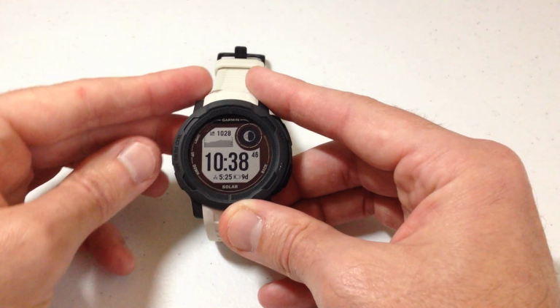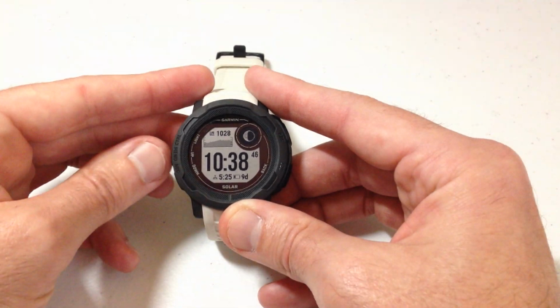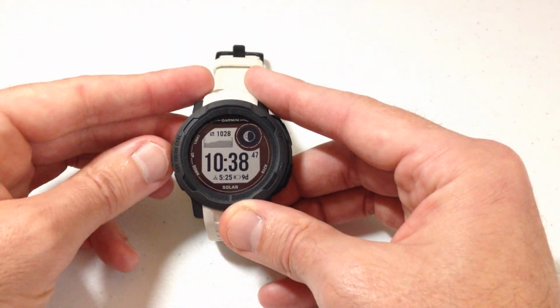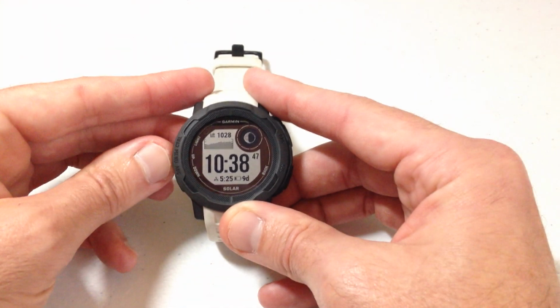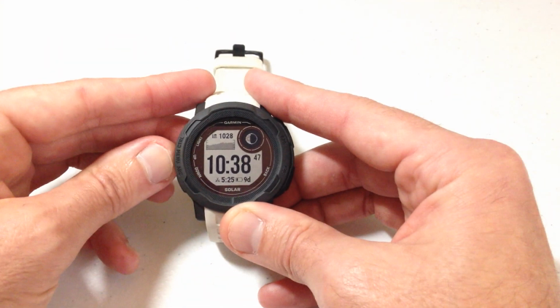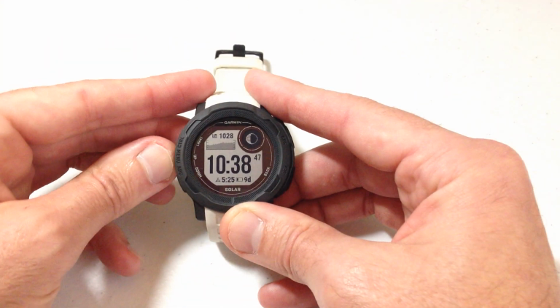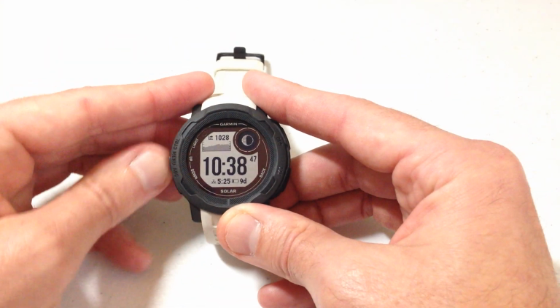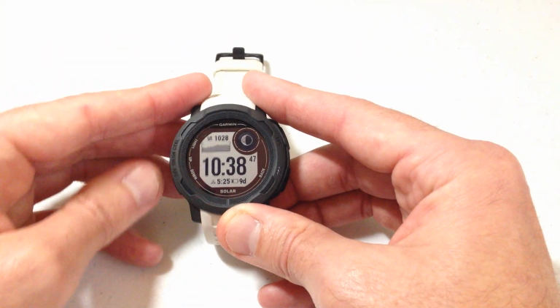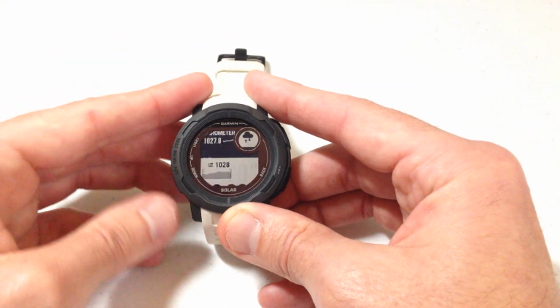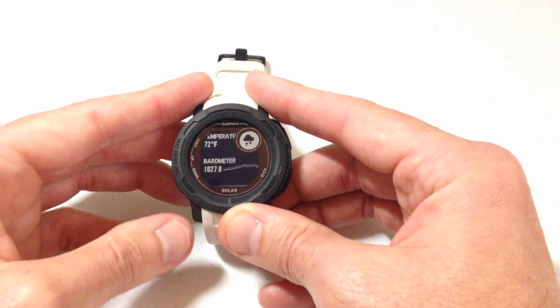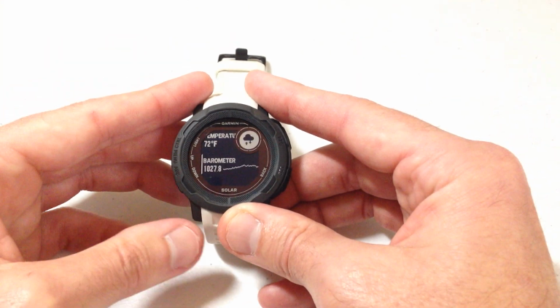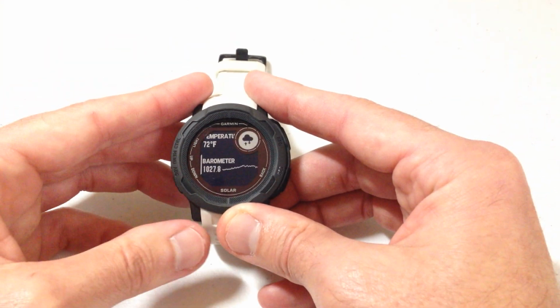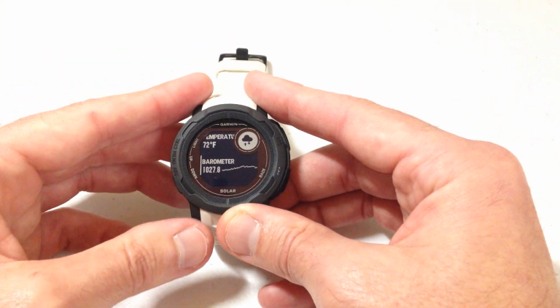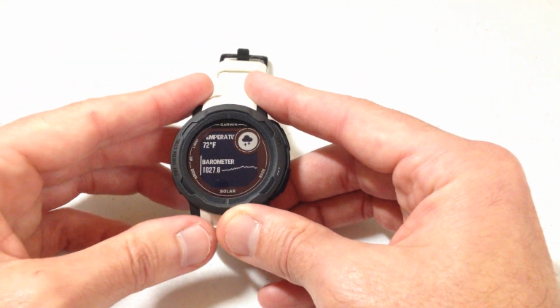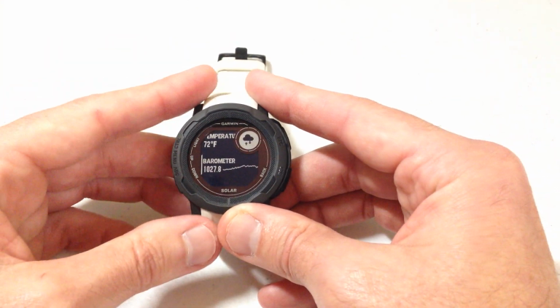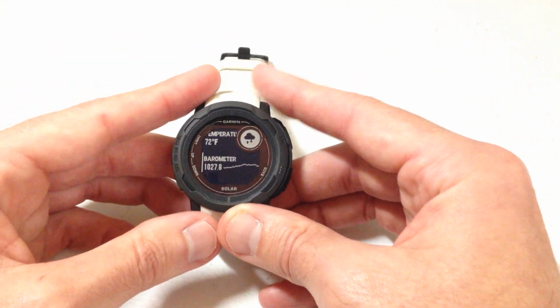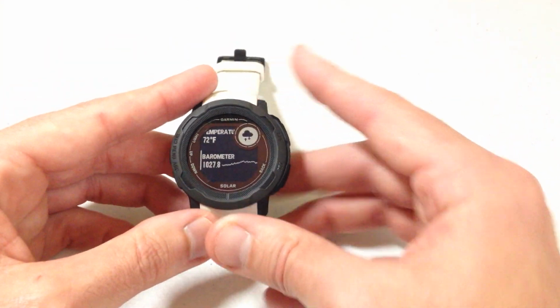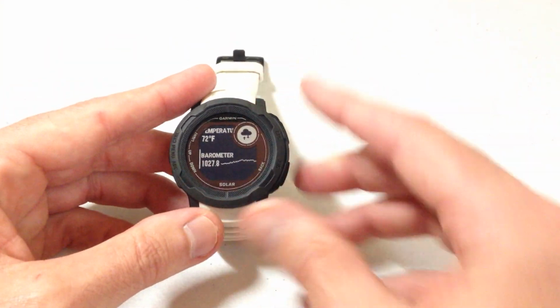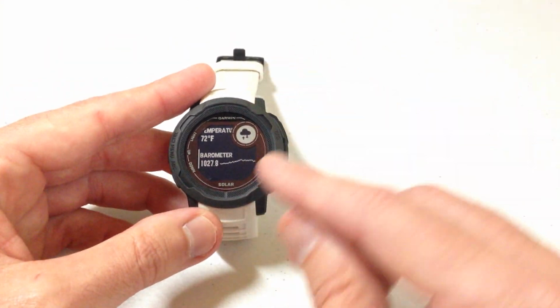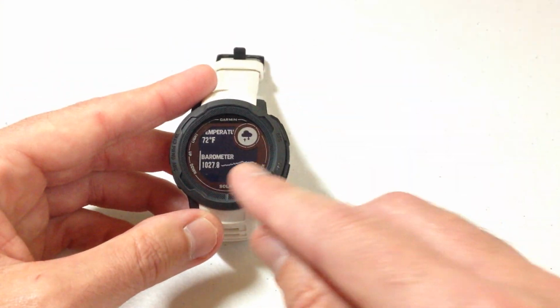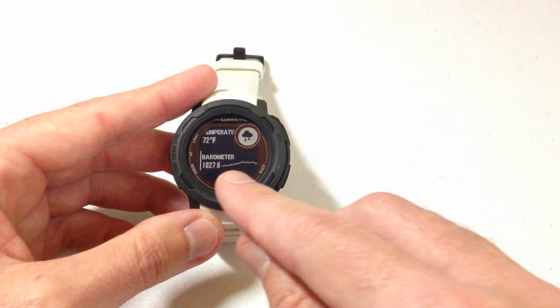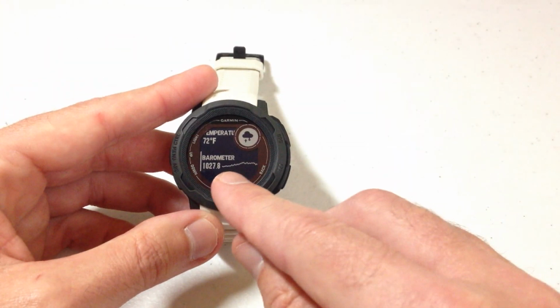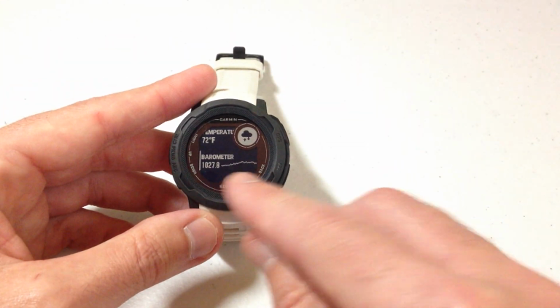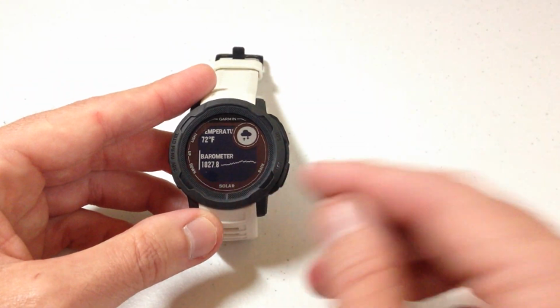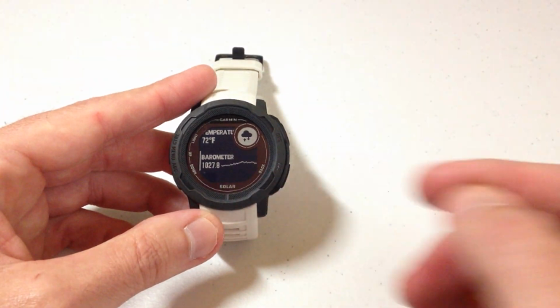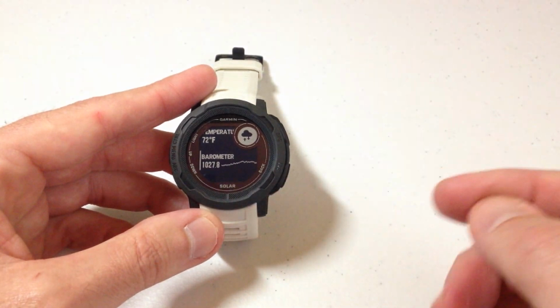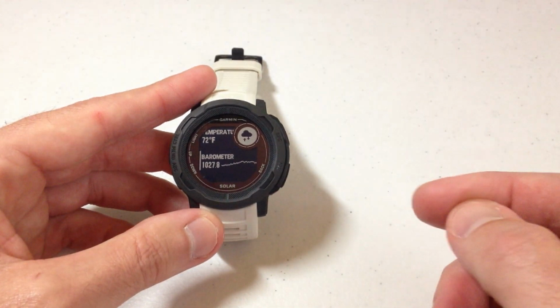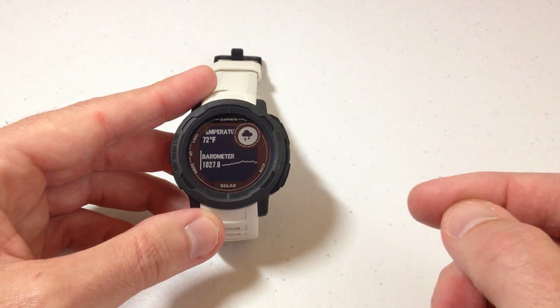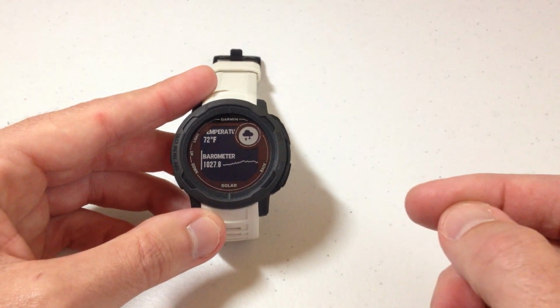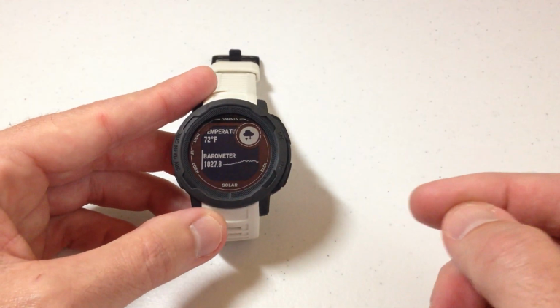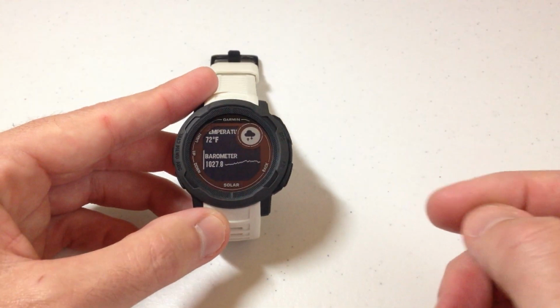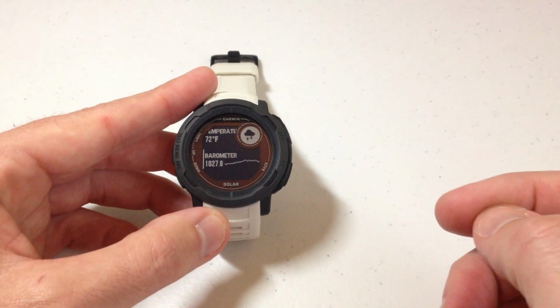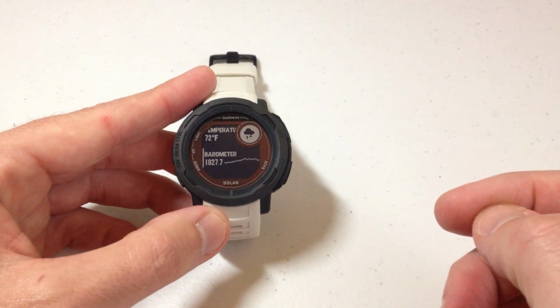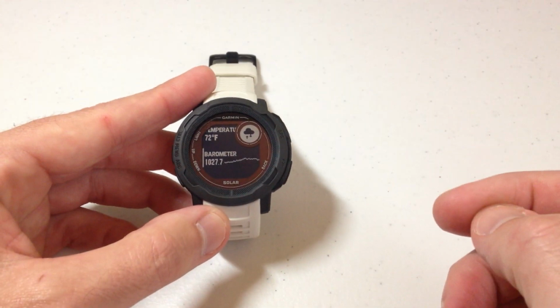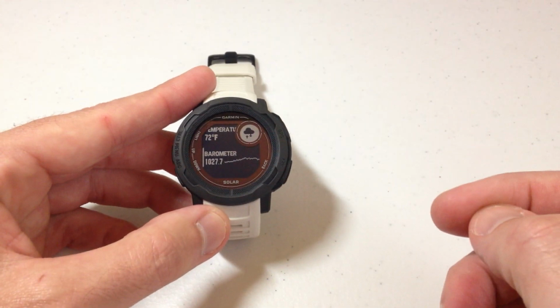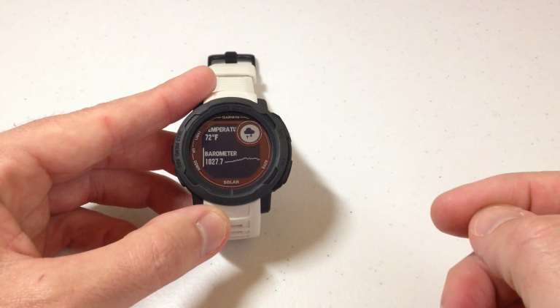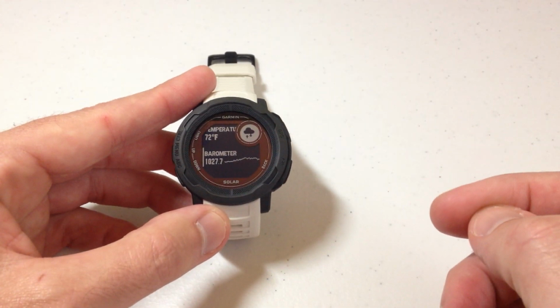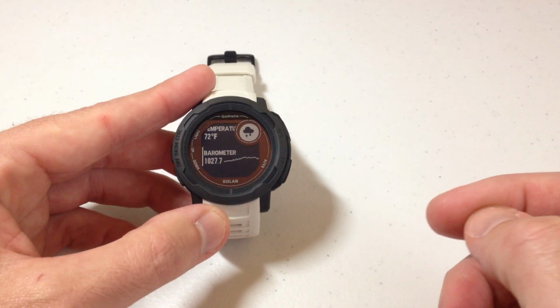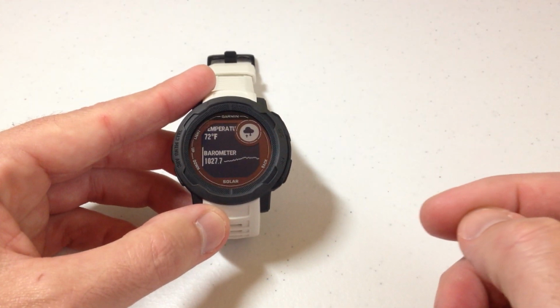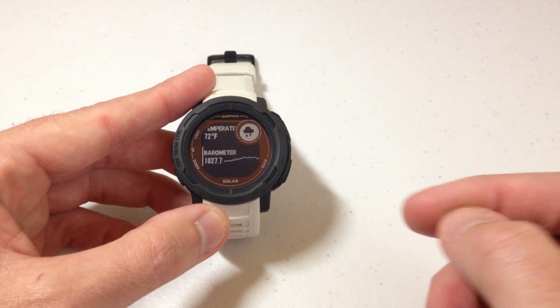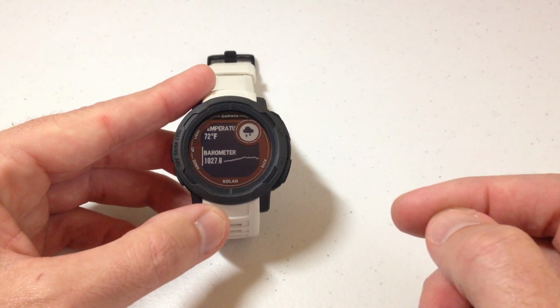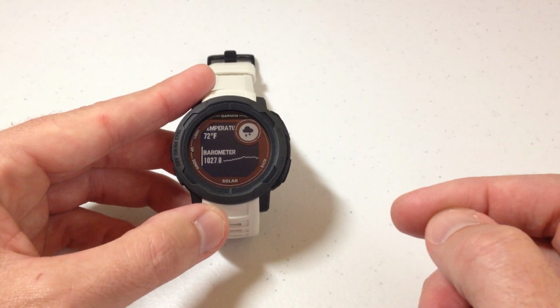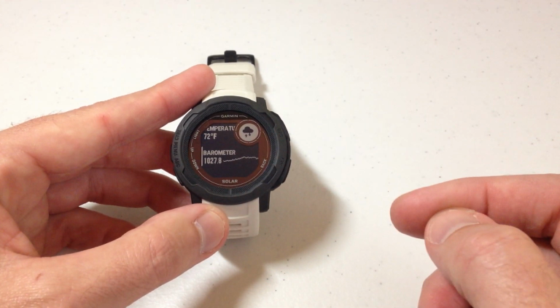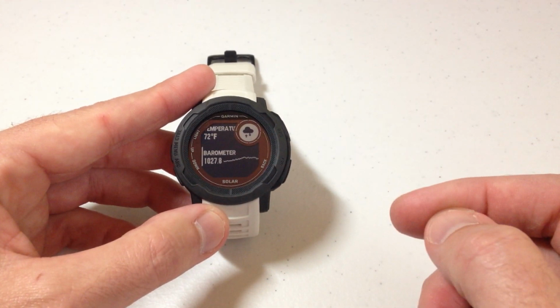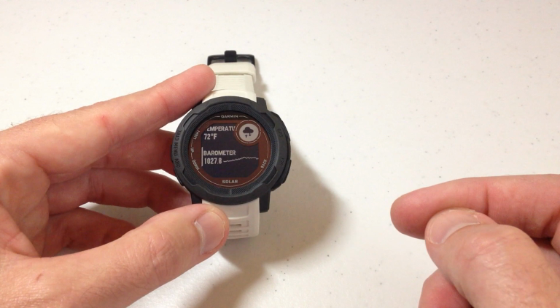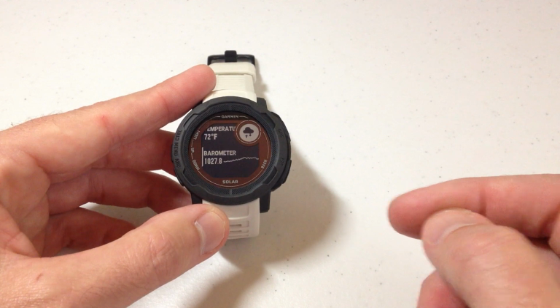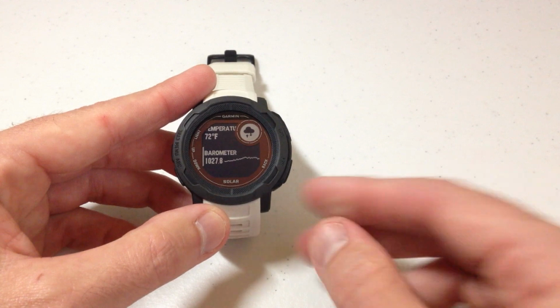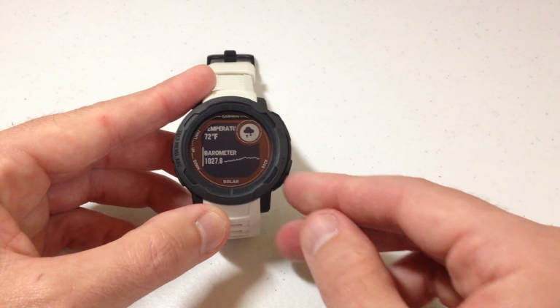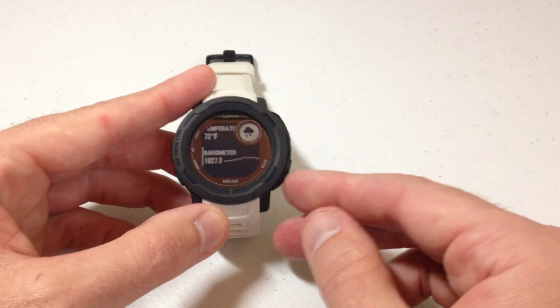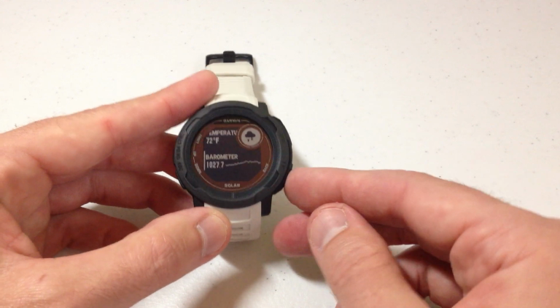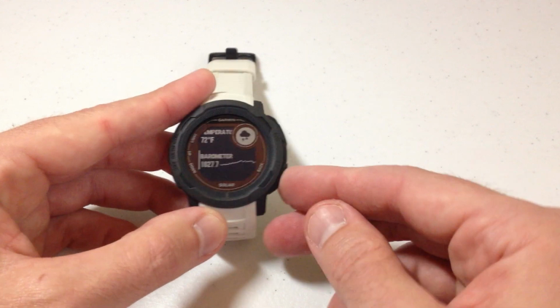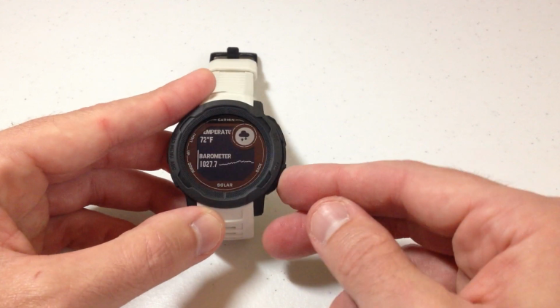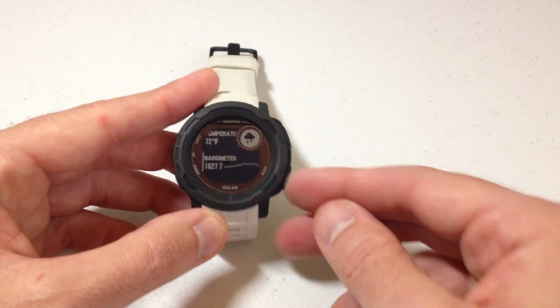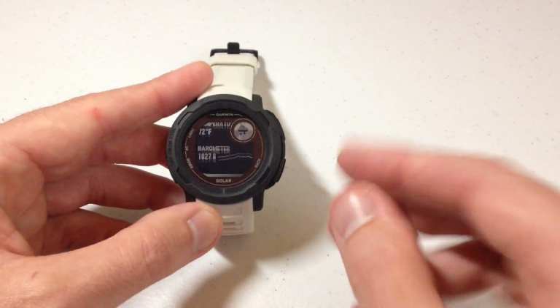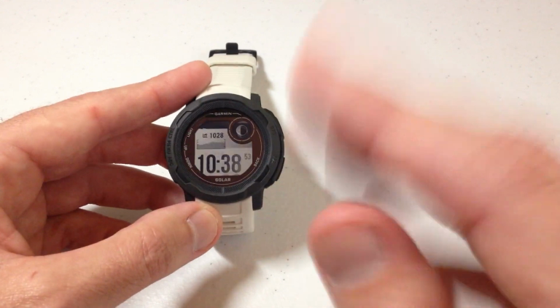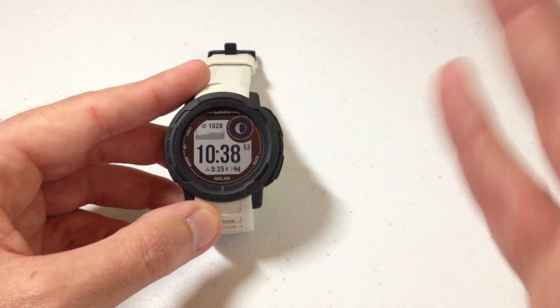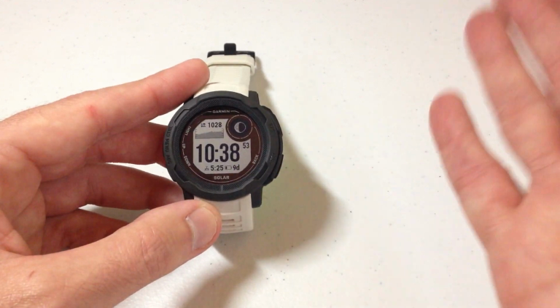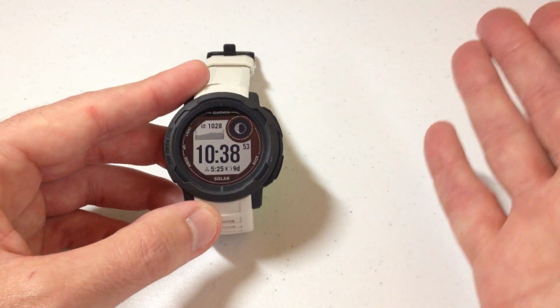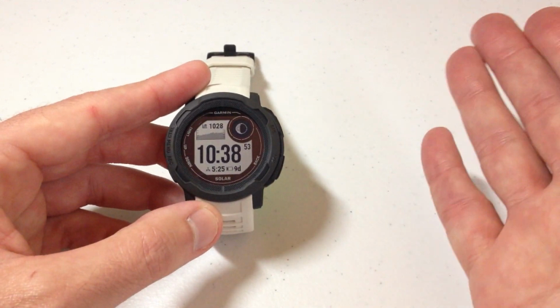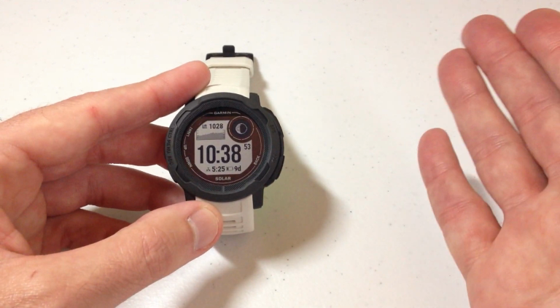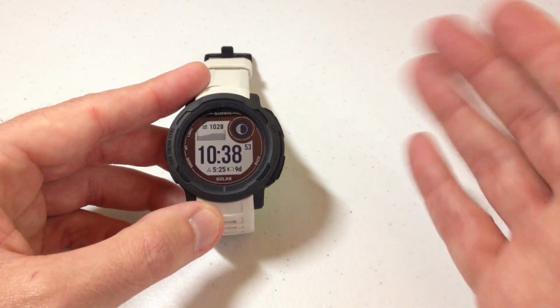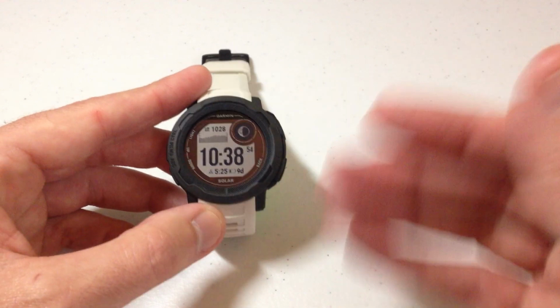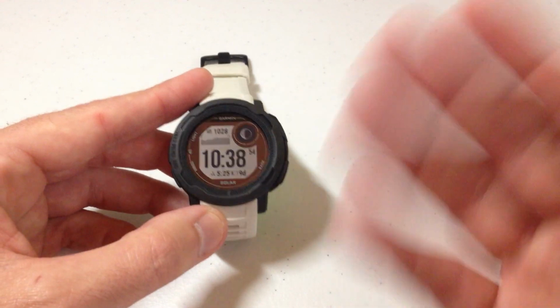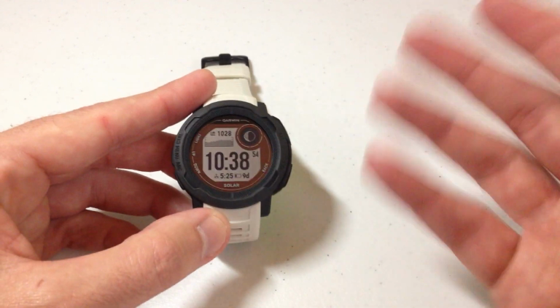Same thing if I go into my barometer — now my barometer value is changed here as well. So that's the first way to do it, doing it through our settings.